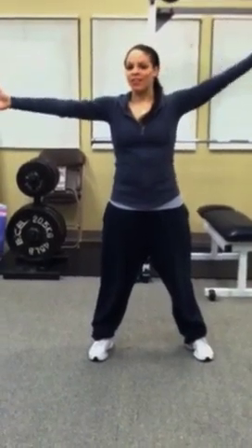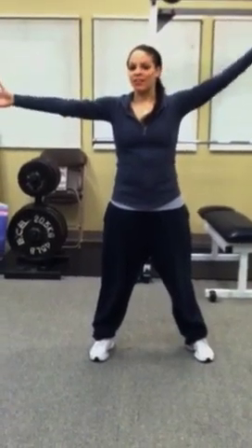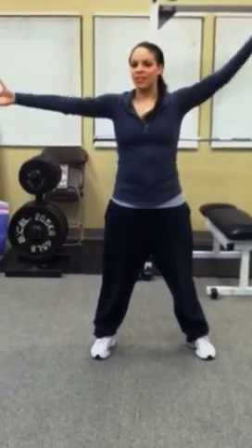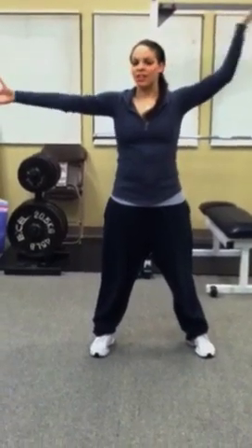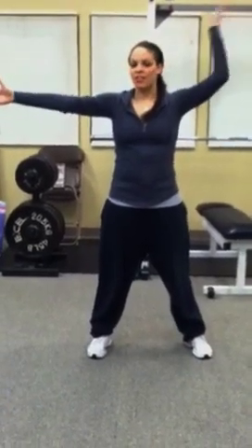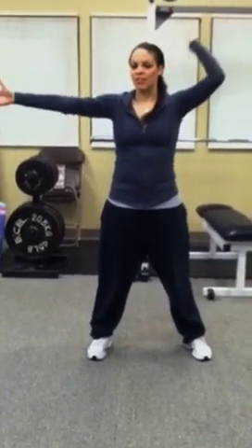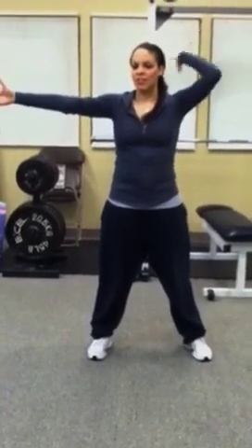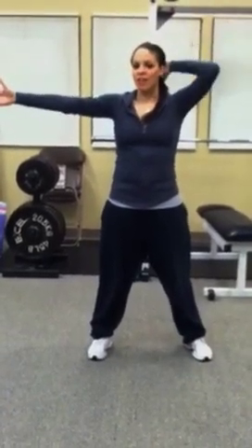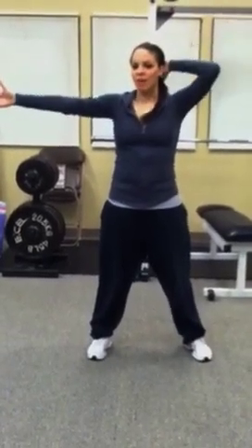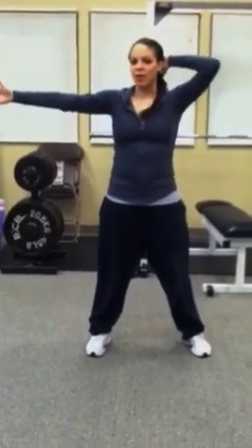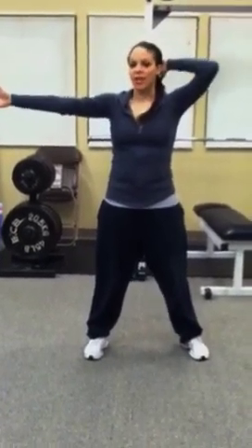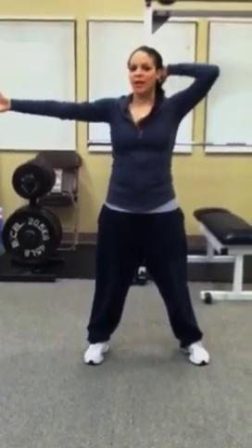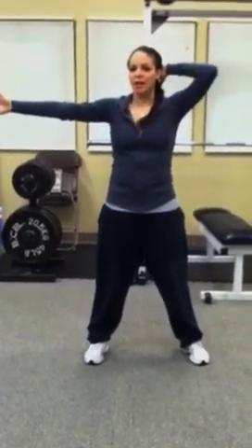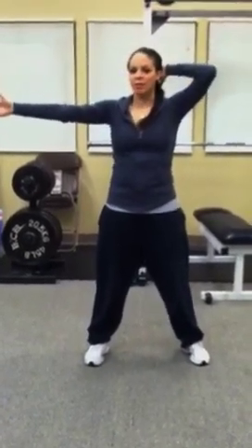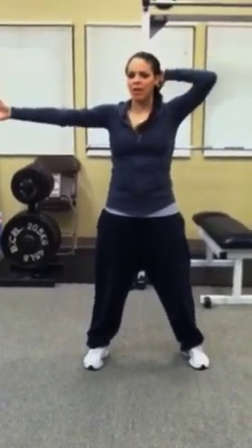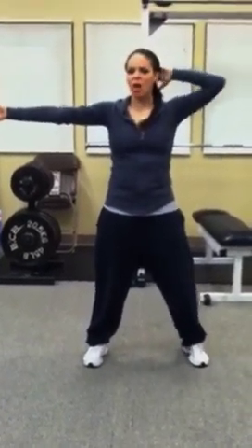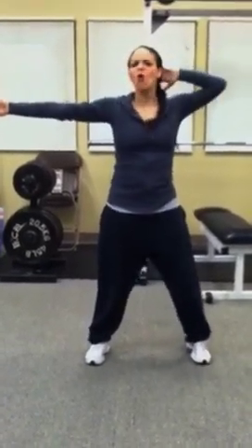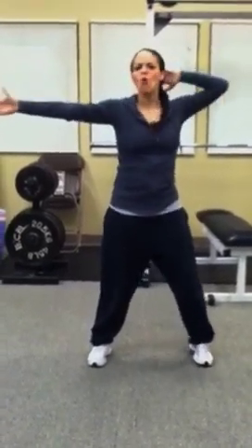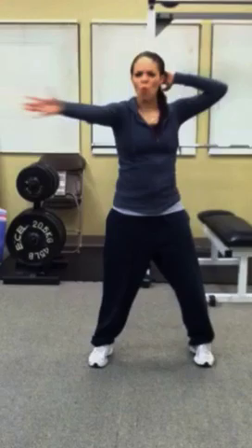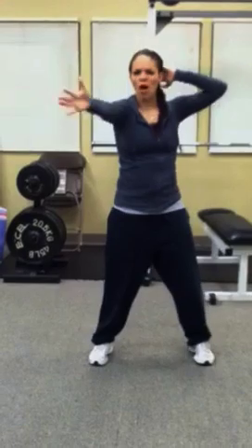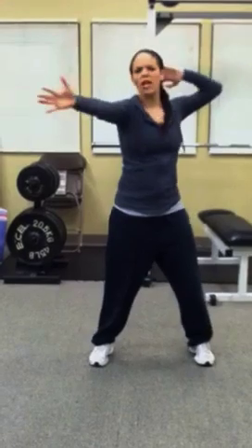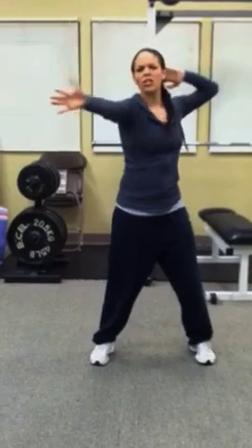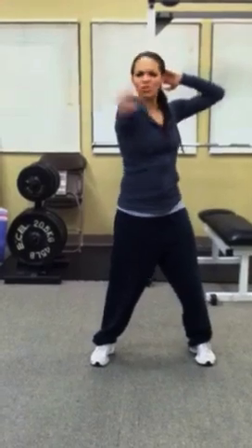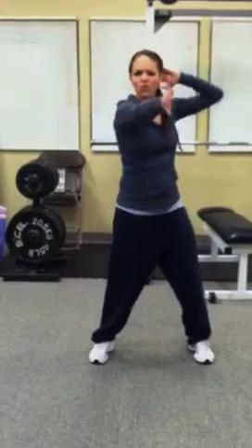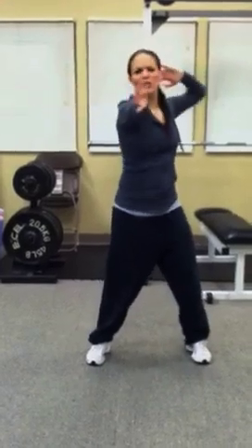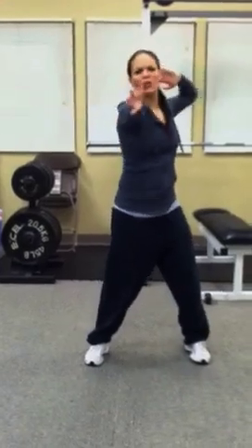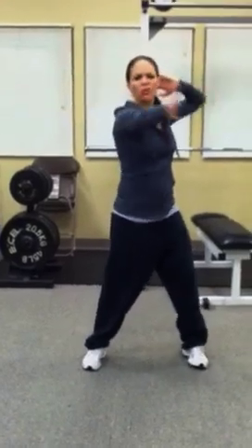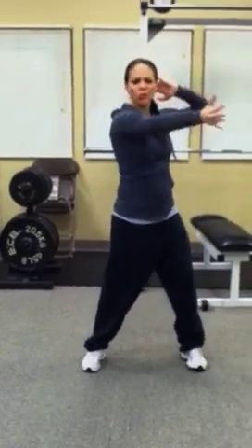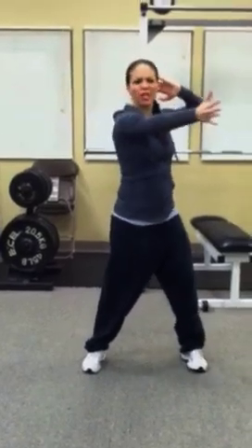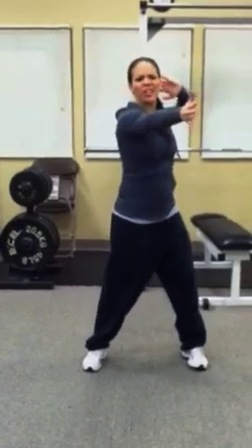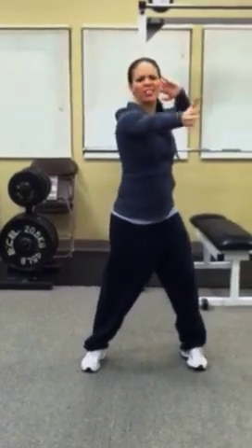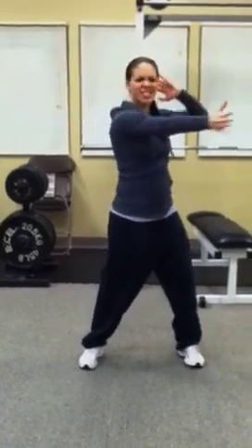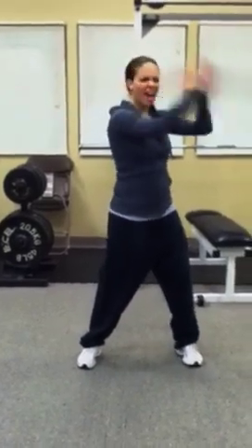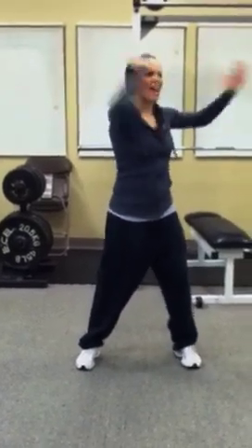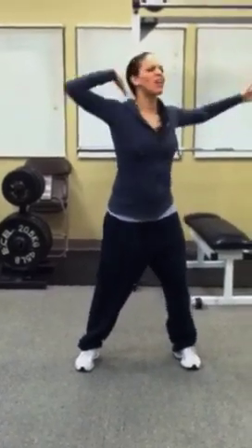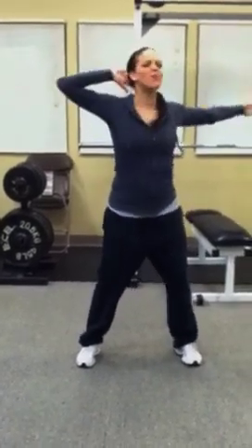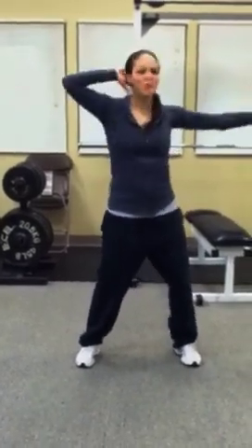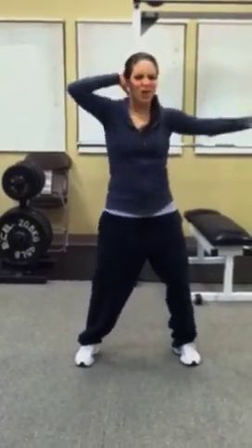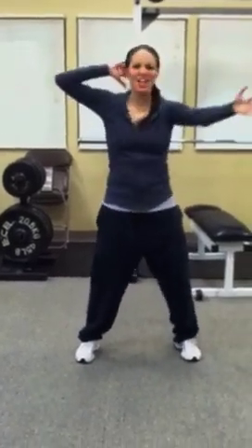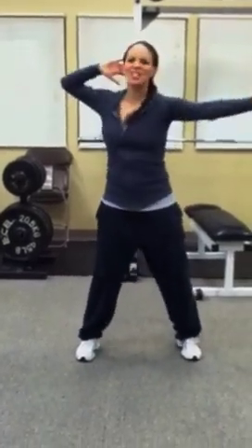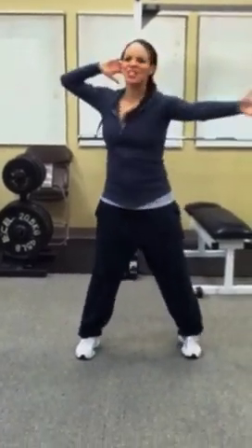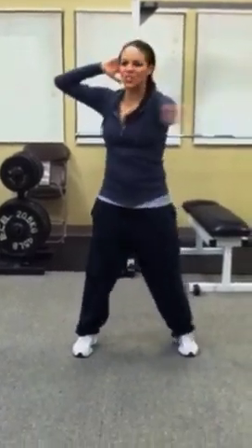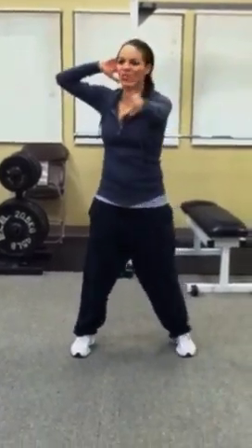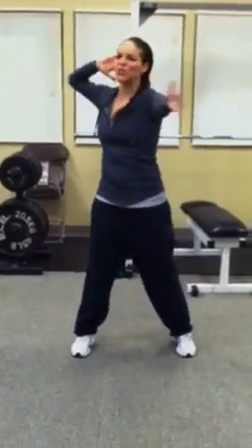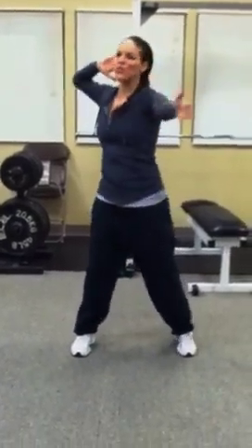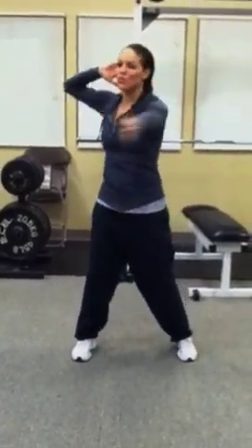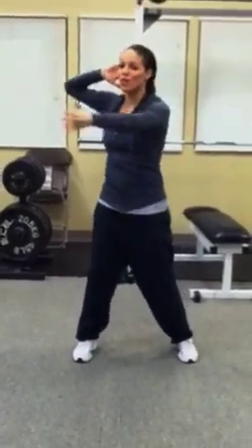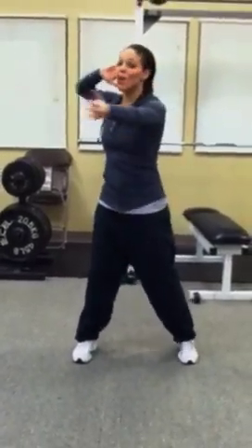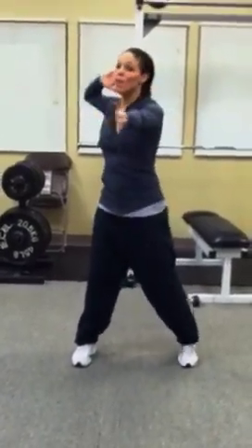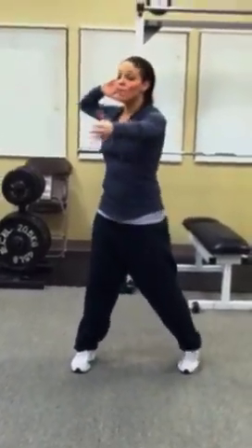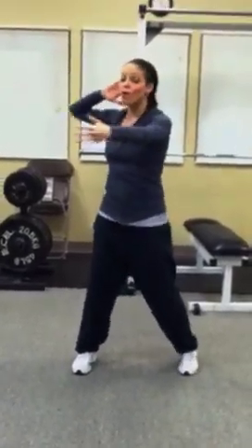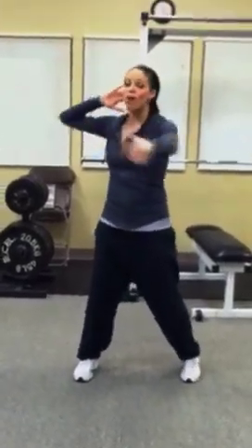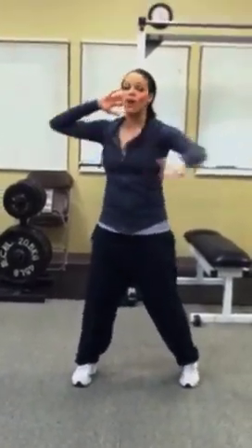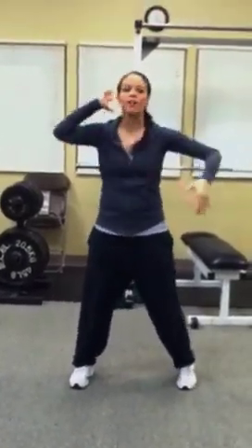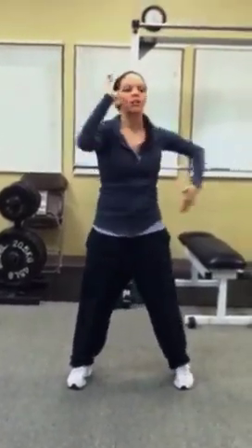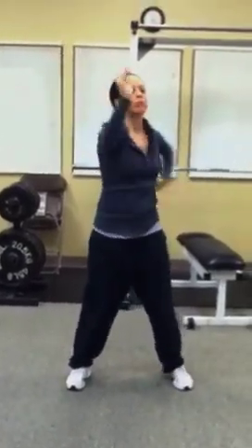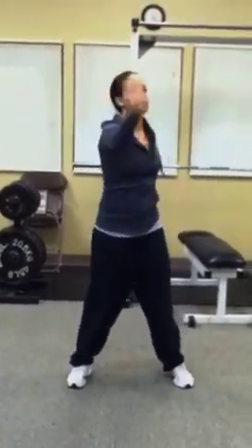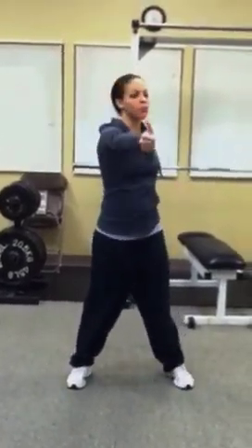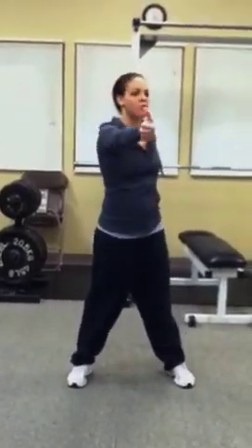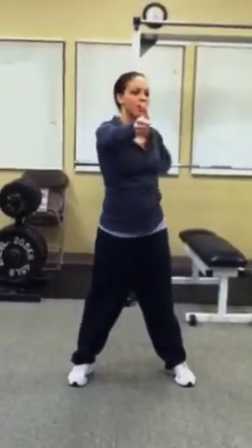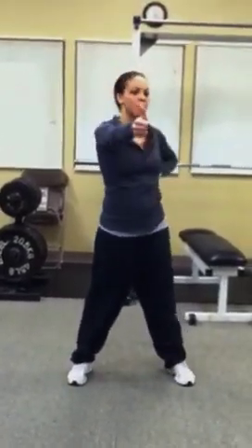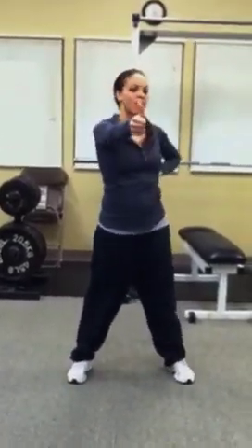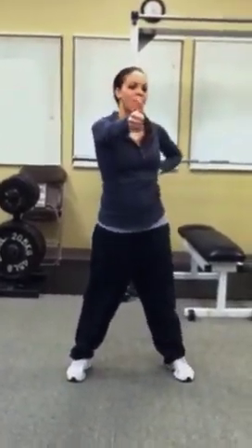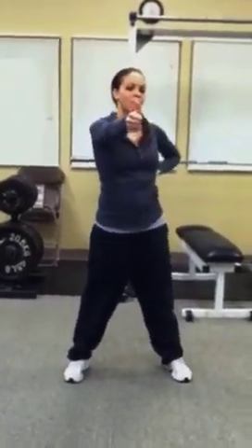Left hand goes on top, right hand comes out. One, two, three, other side. One, two, three, four, and then blue thumbs up.